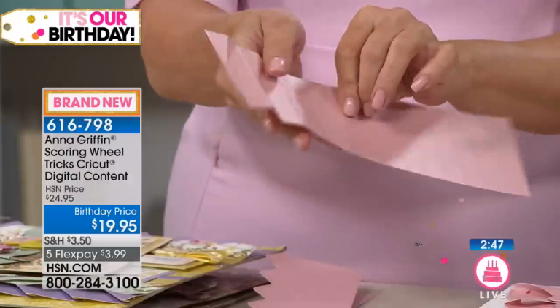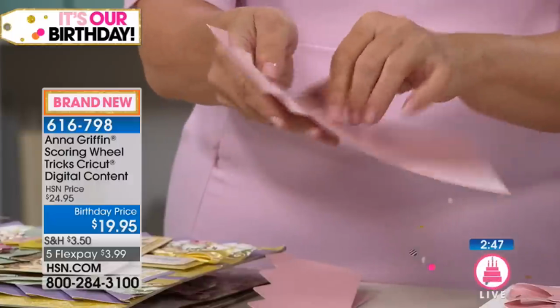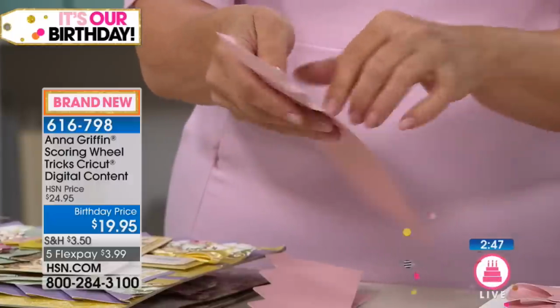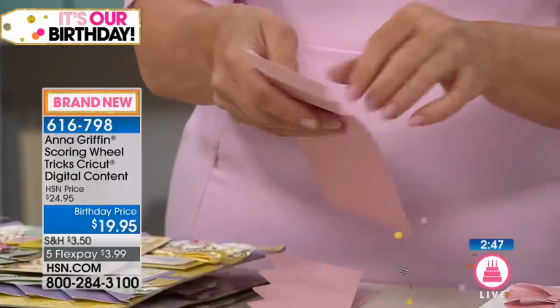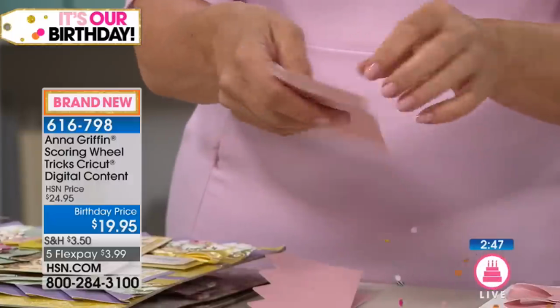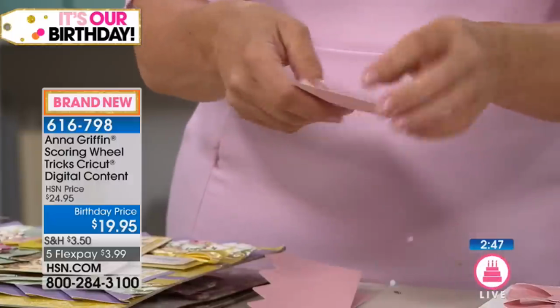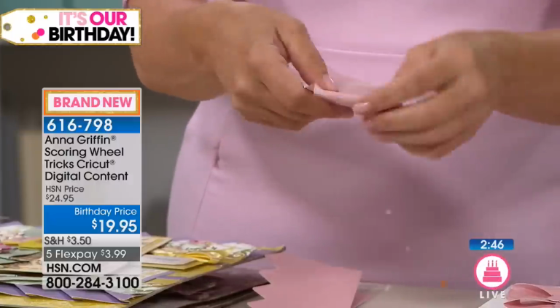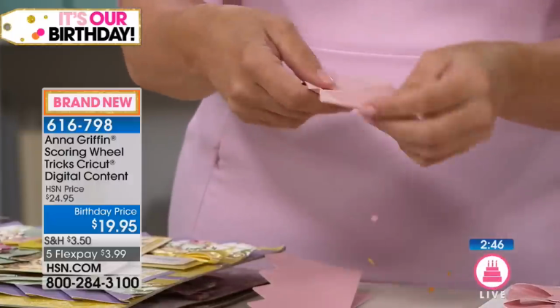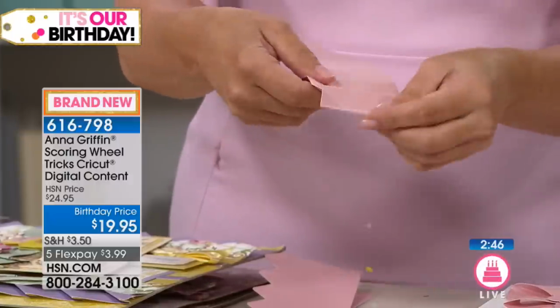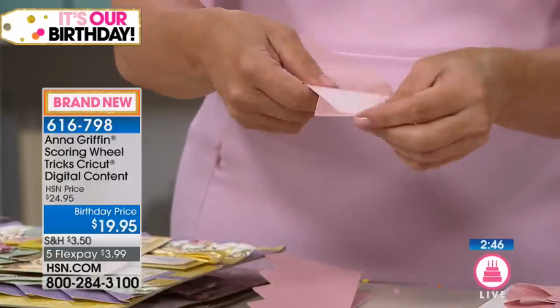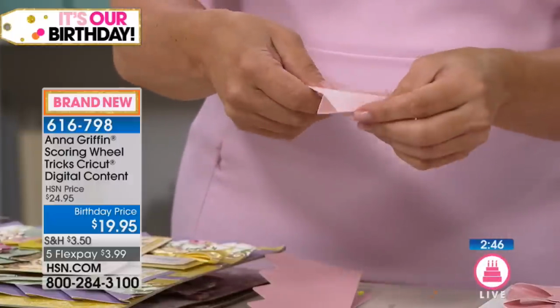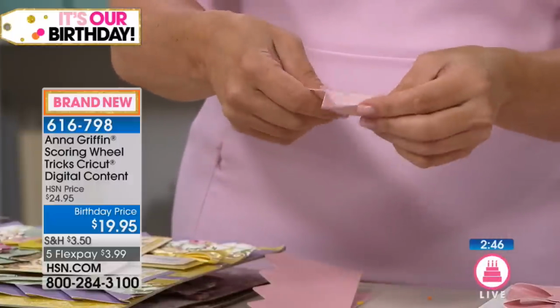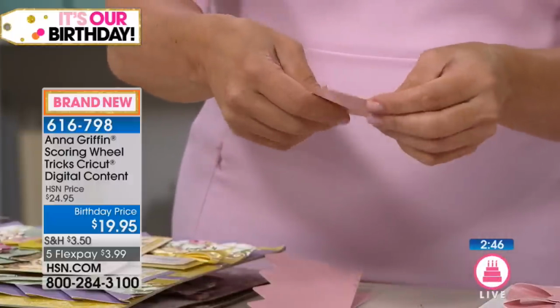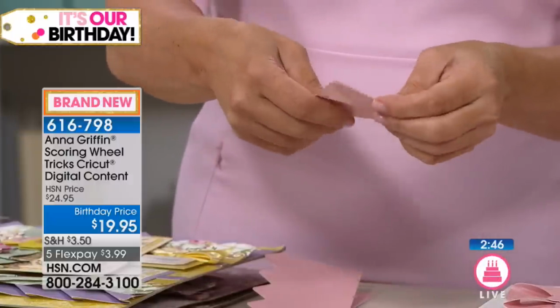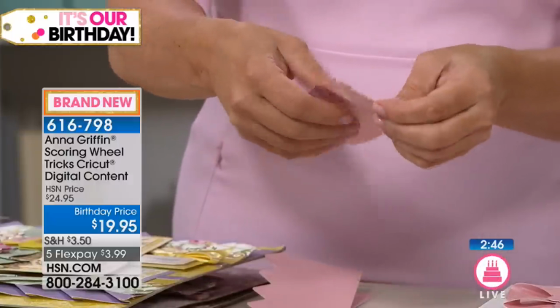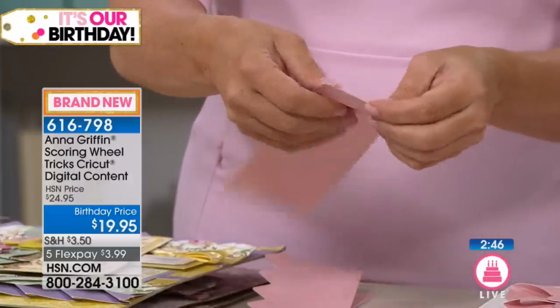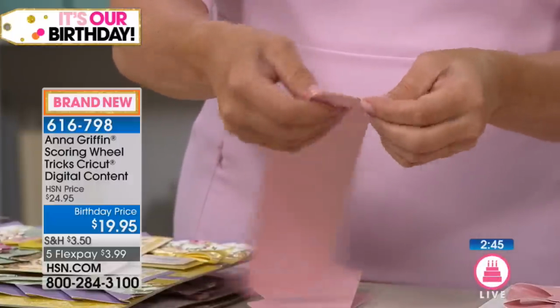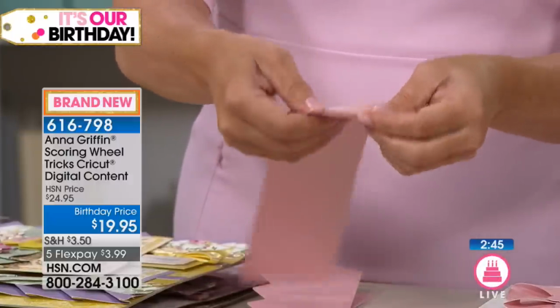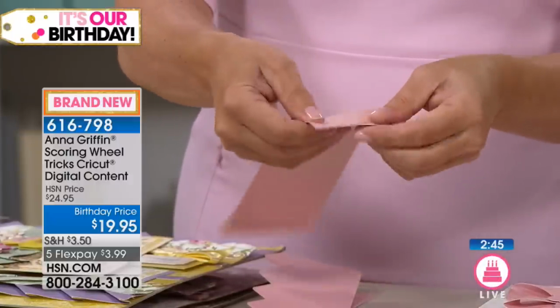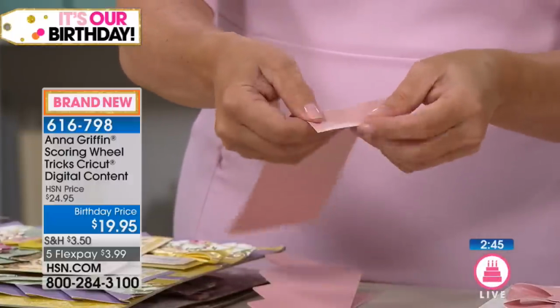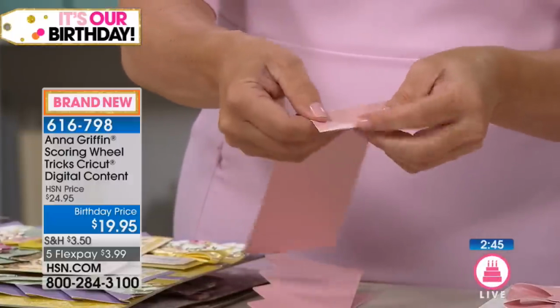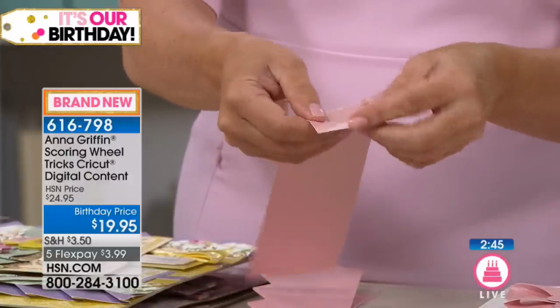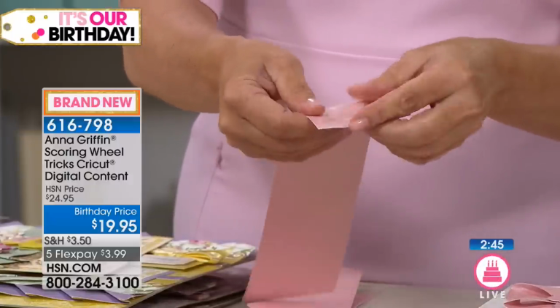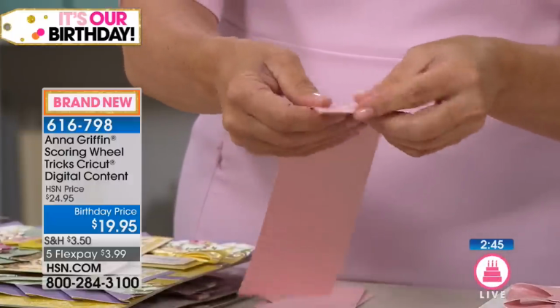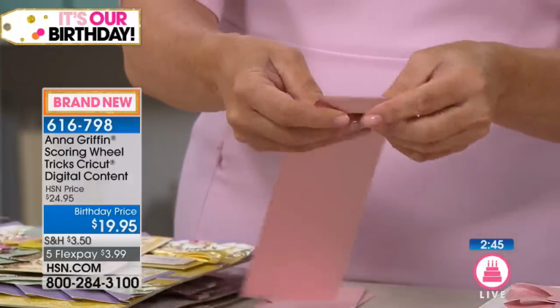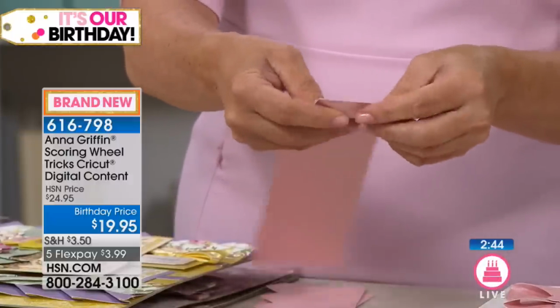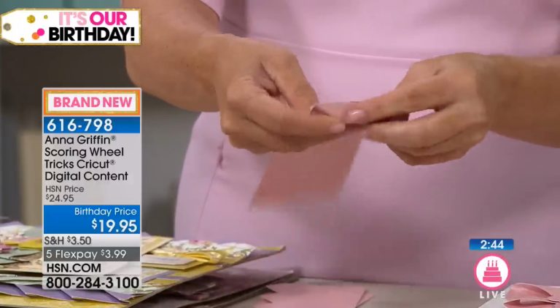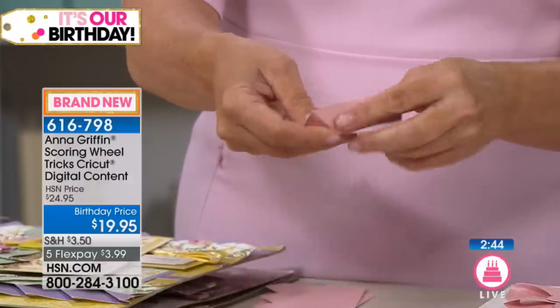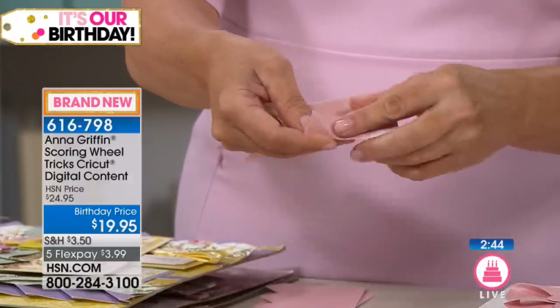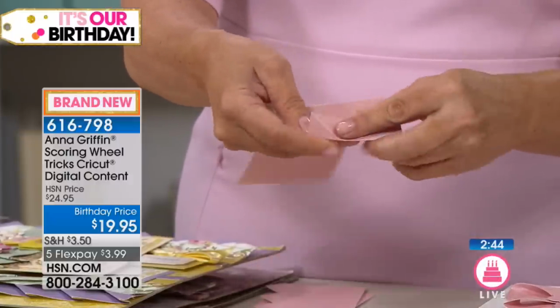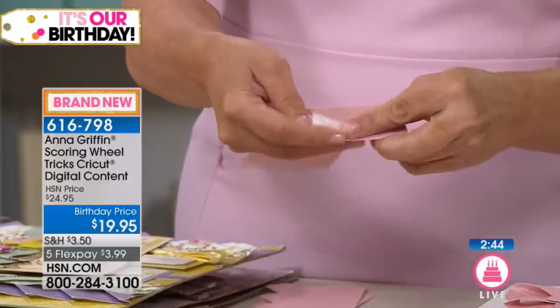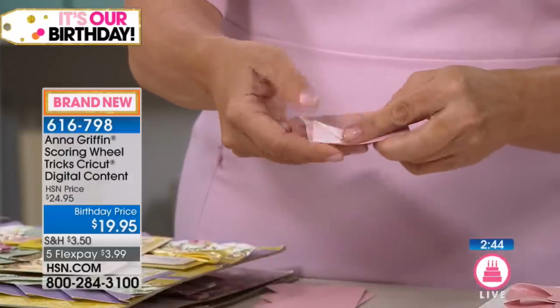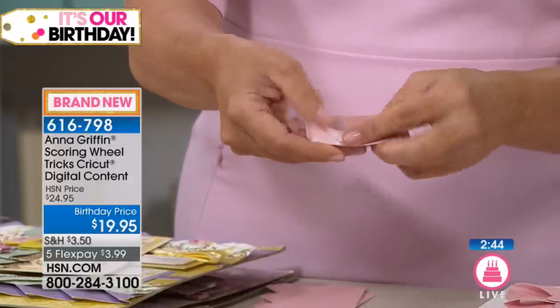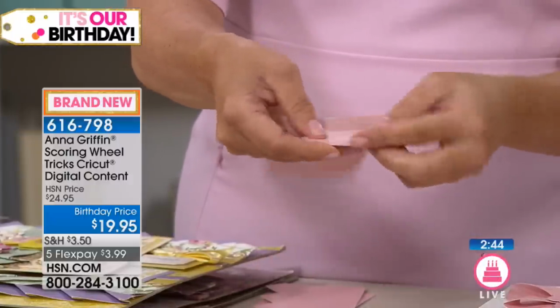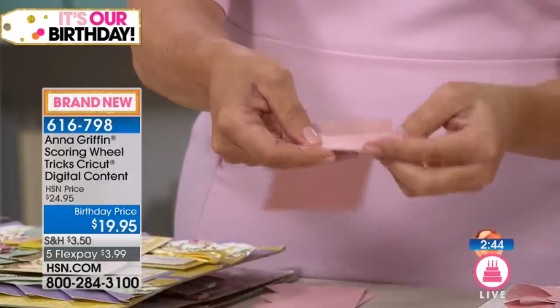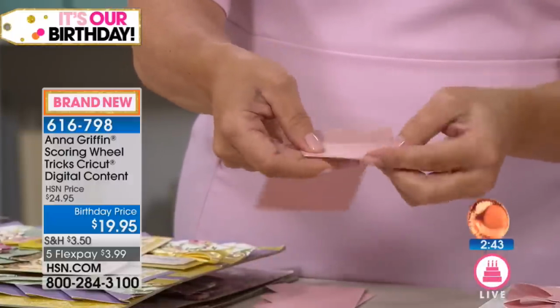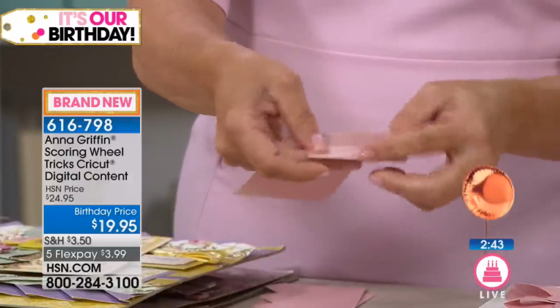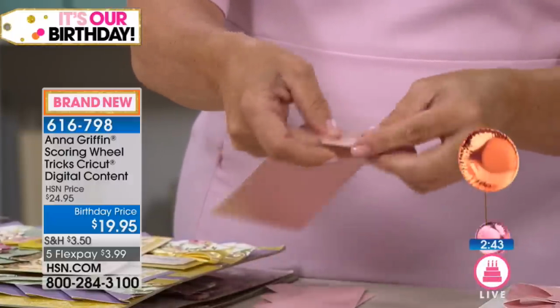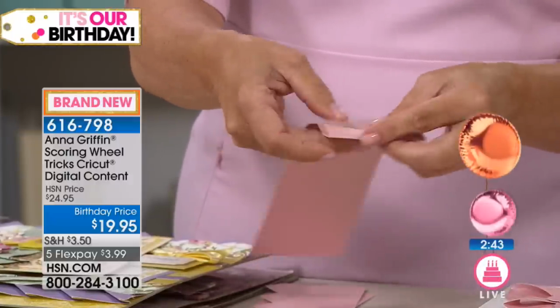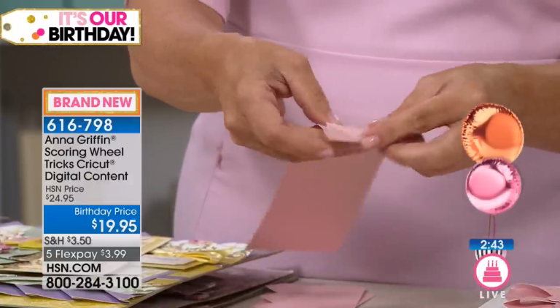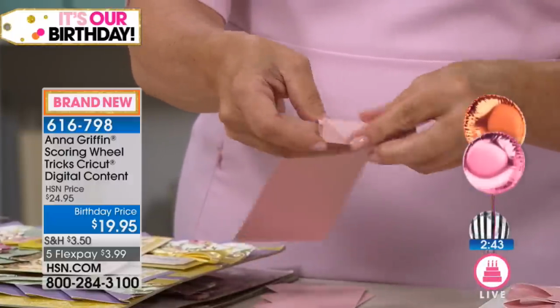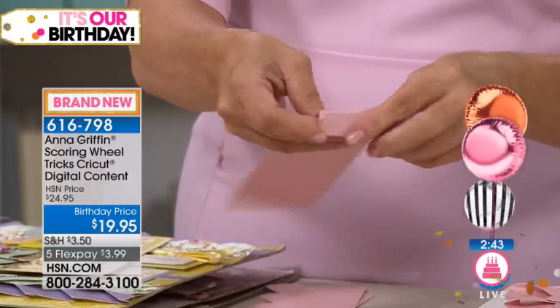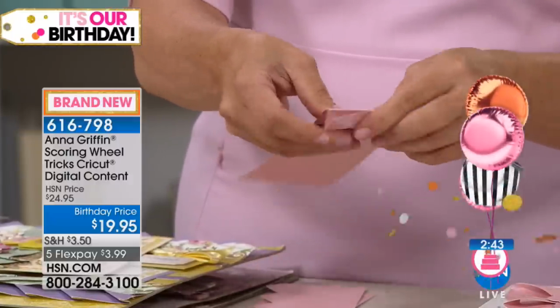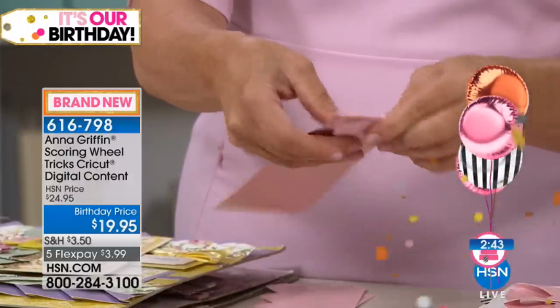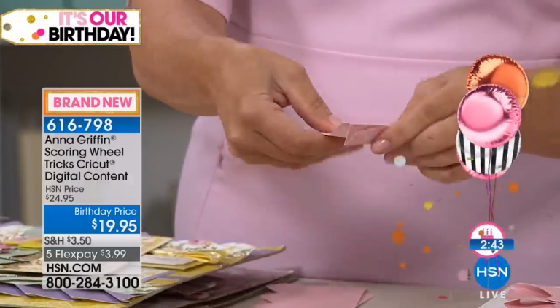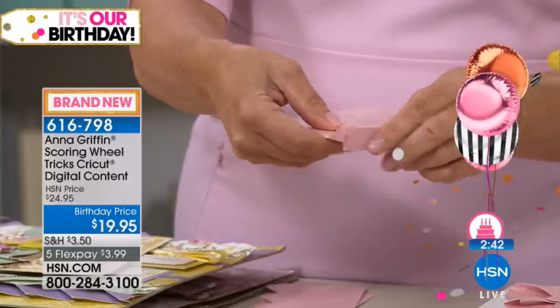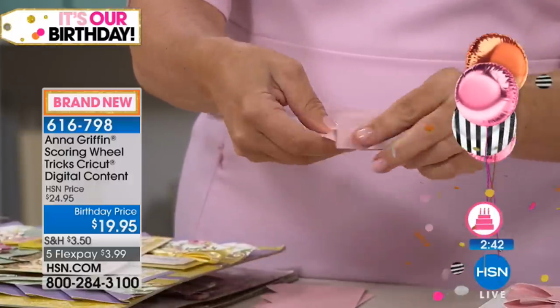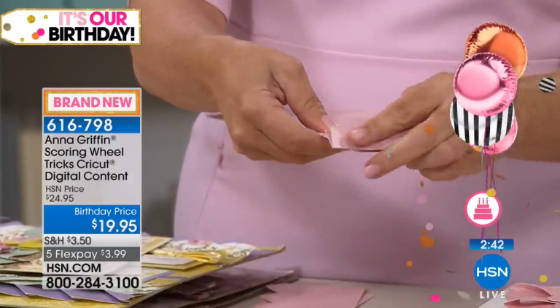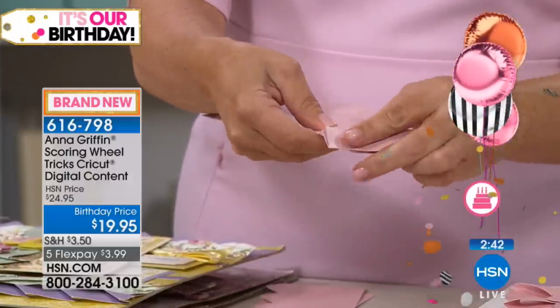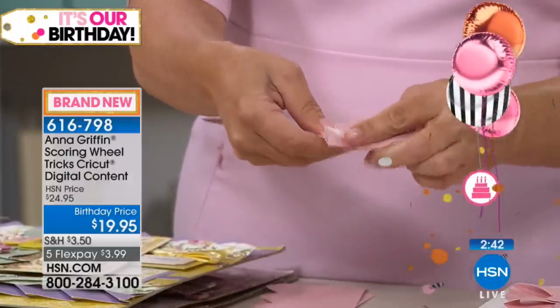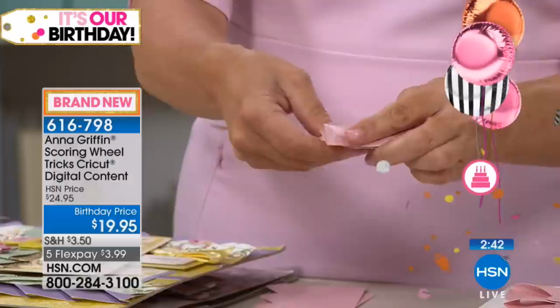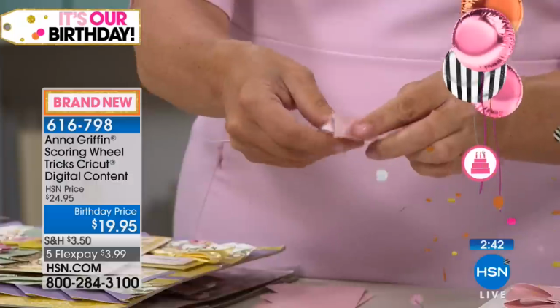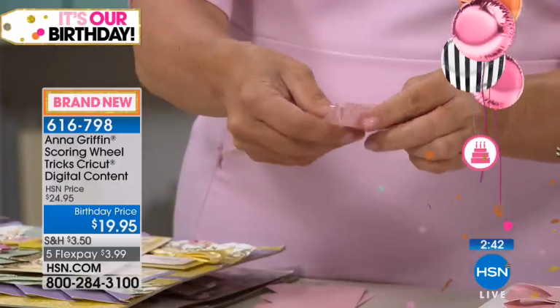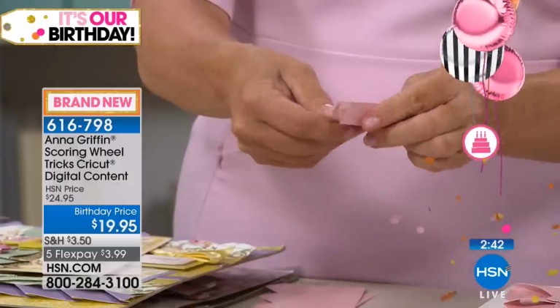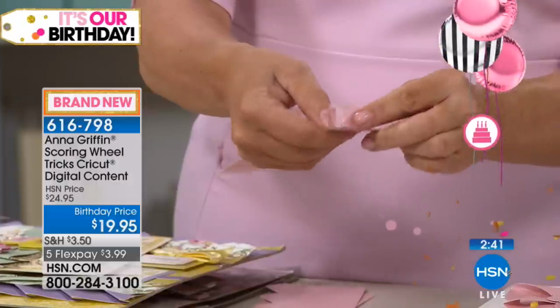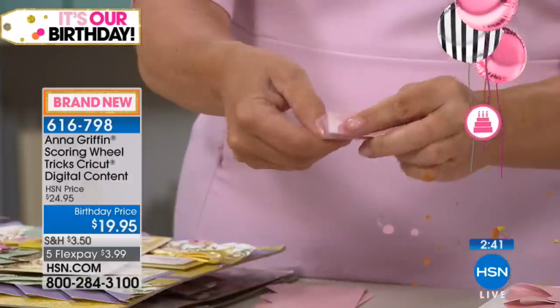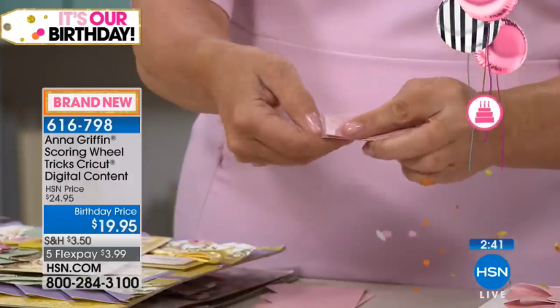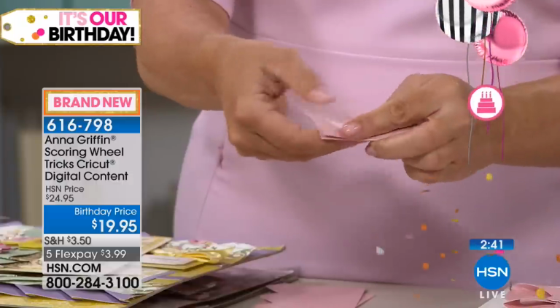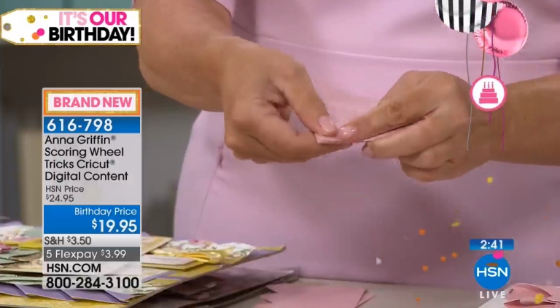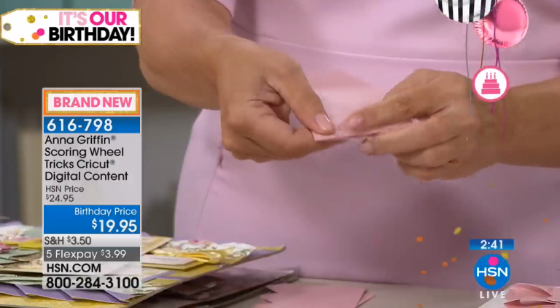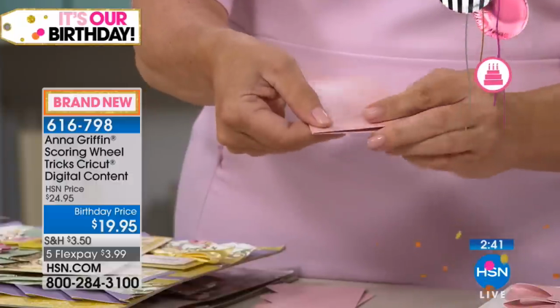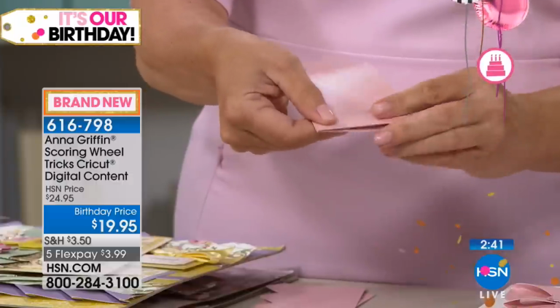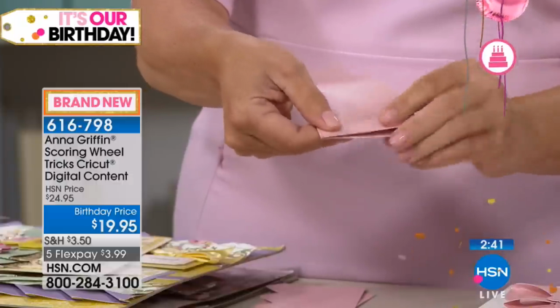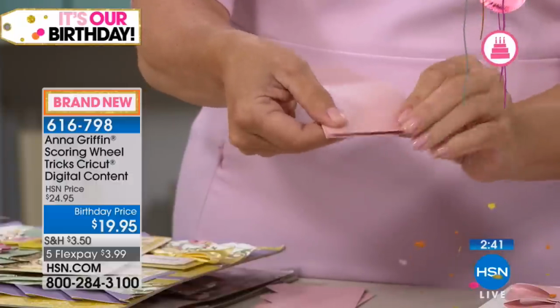I'm going to fold the whole thing over and under and over and under first.